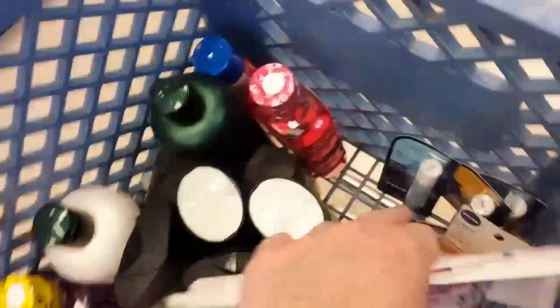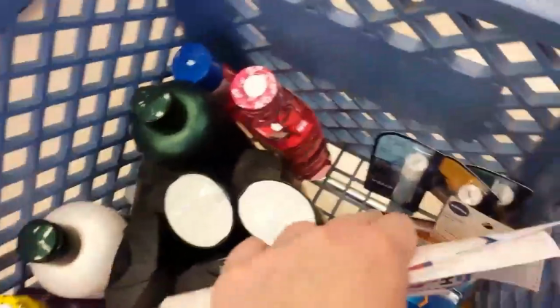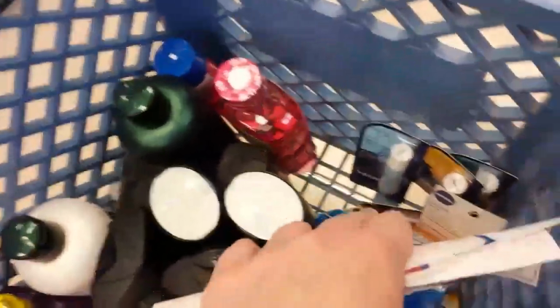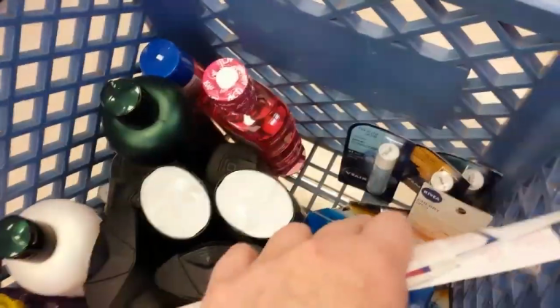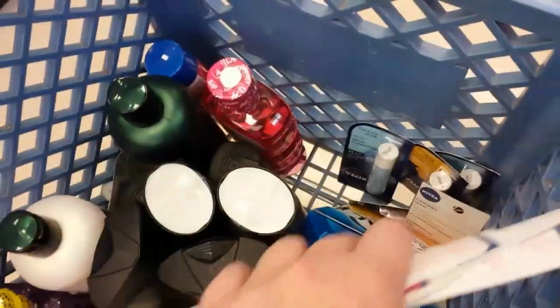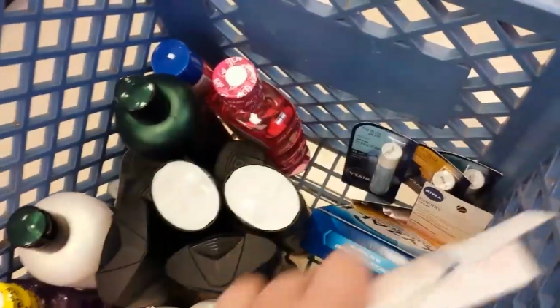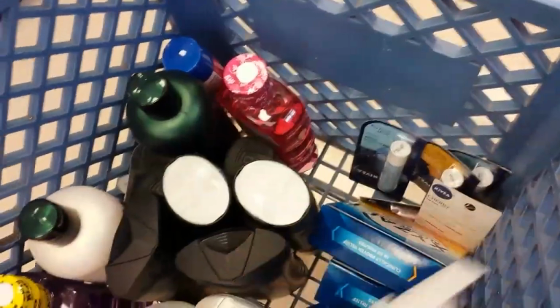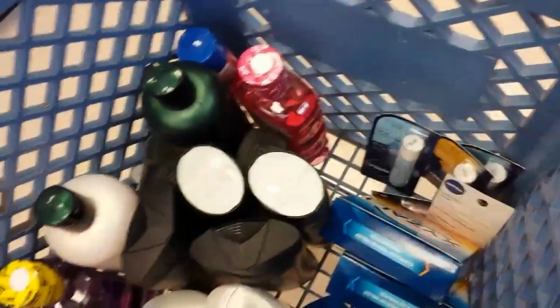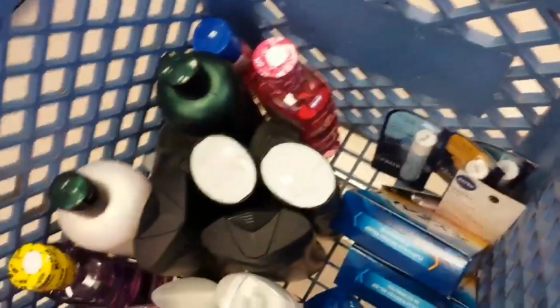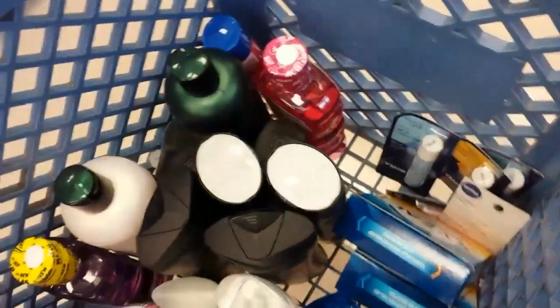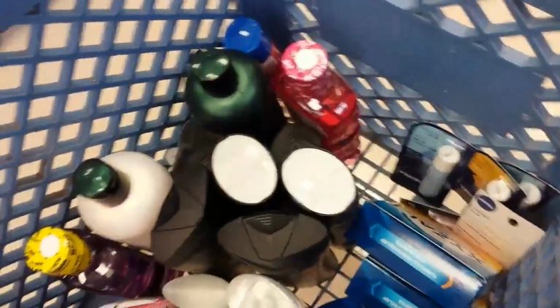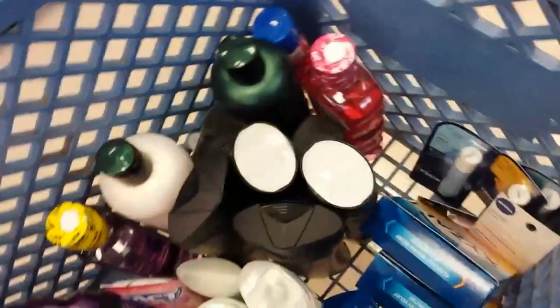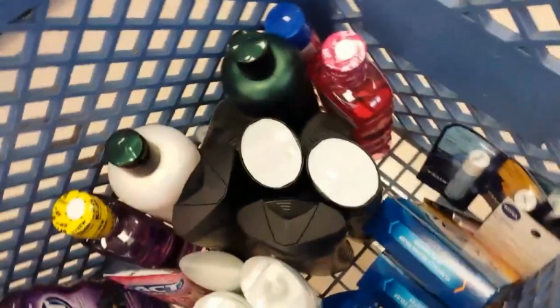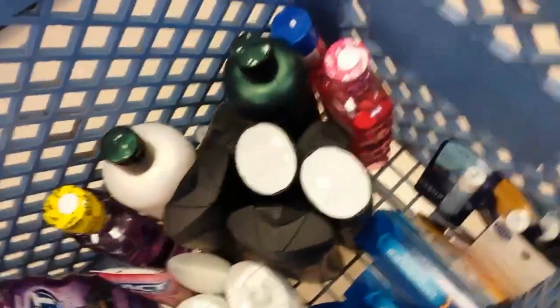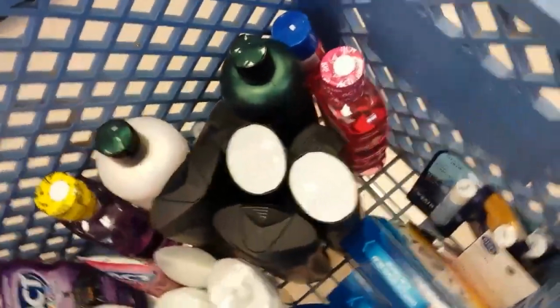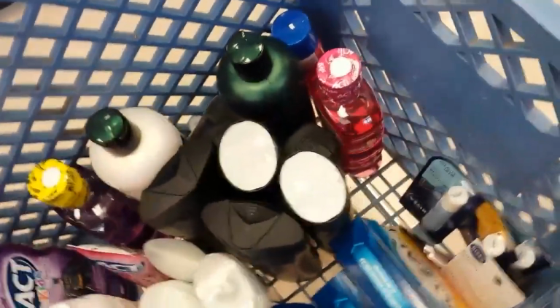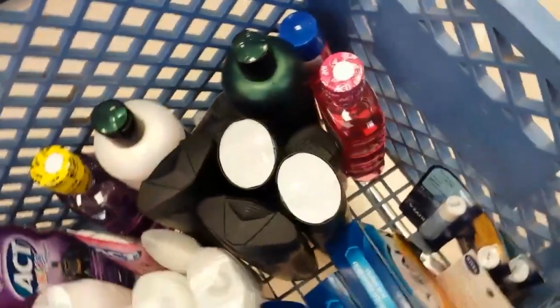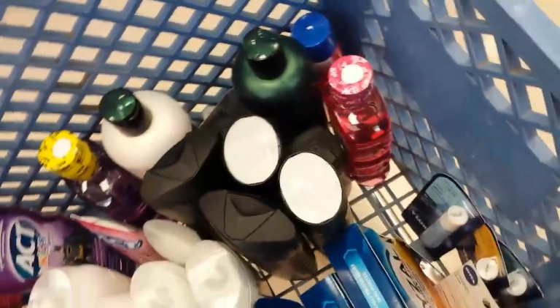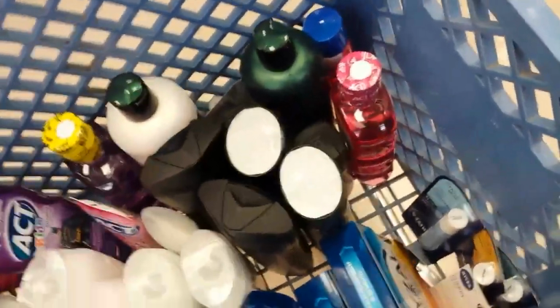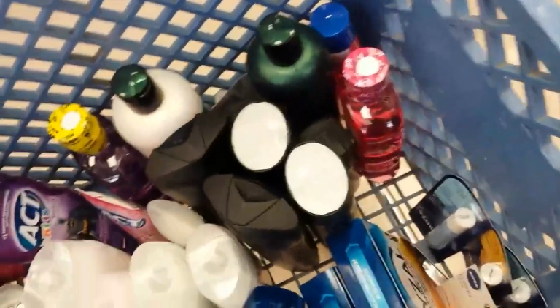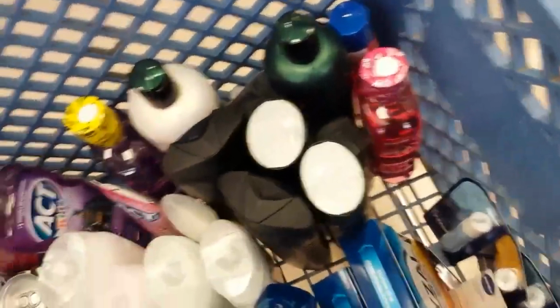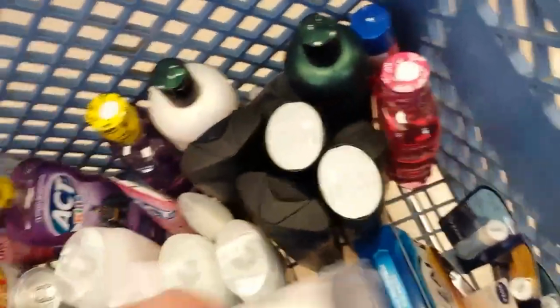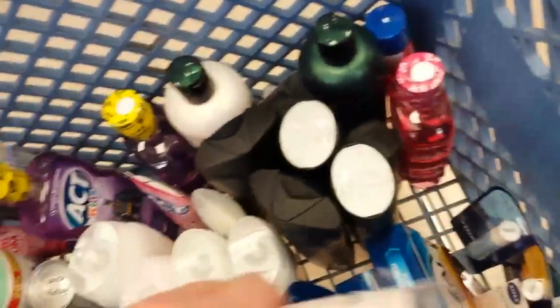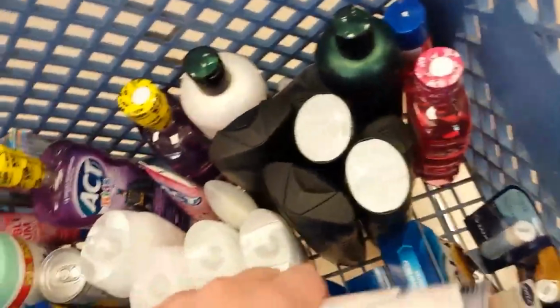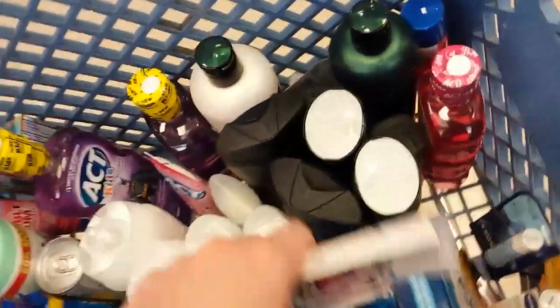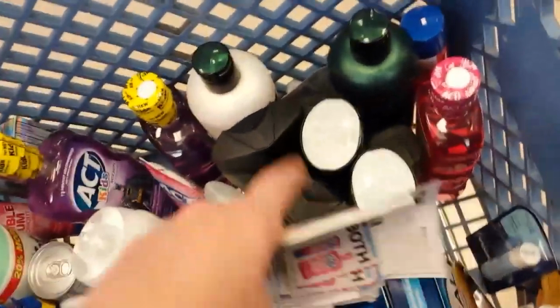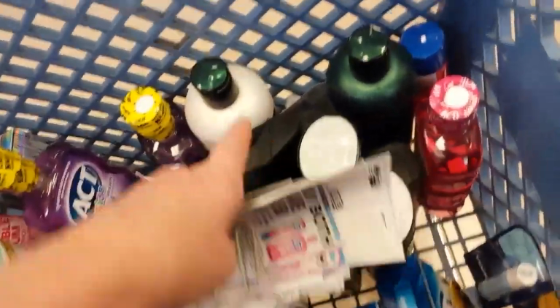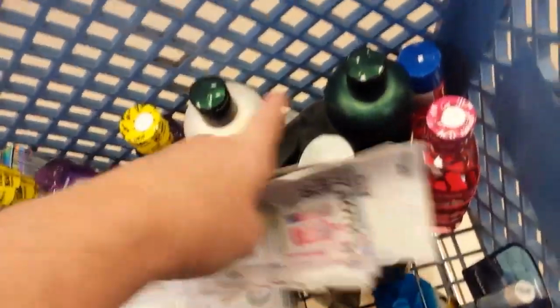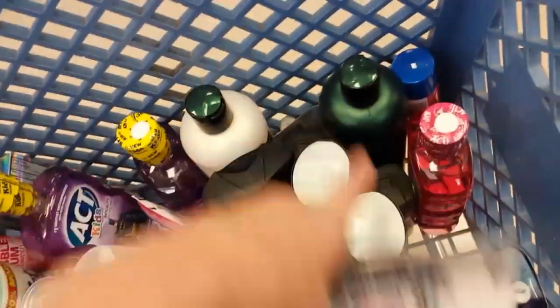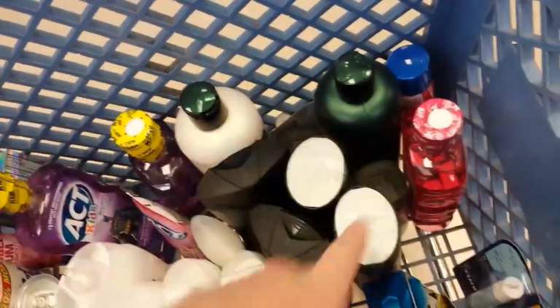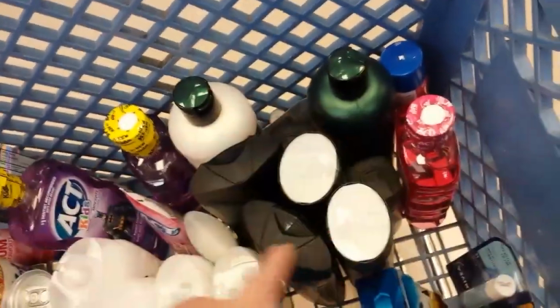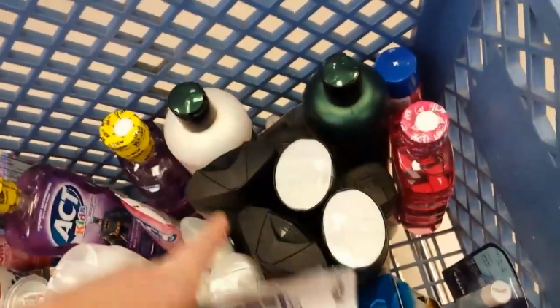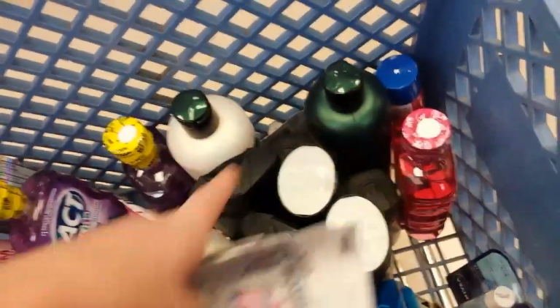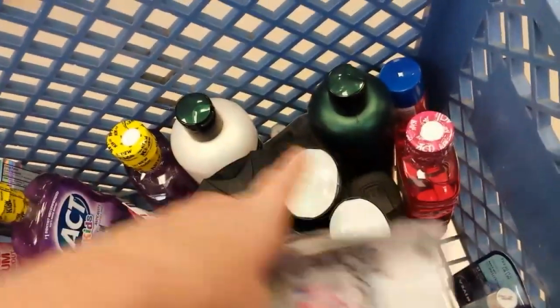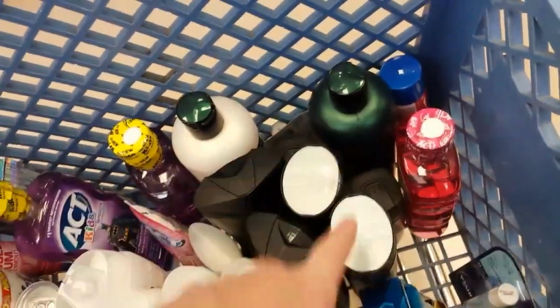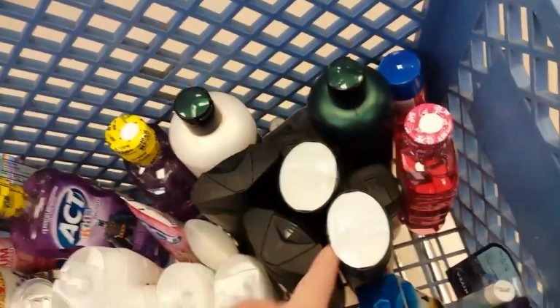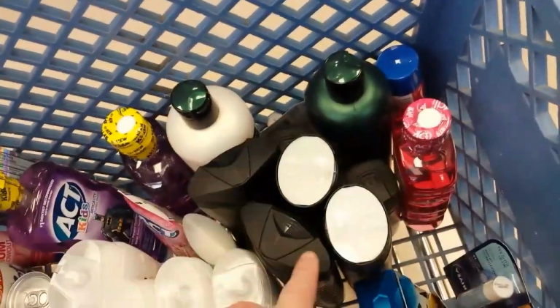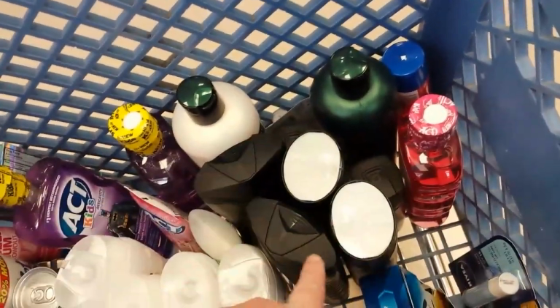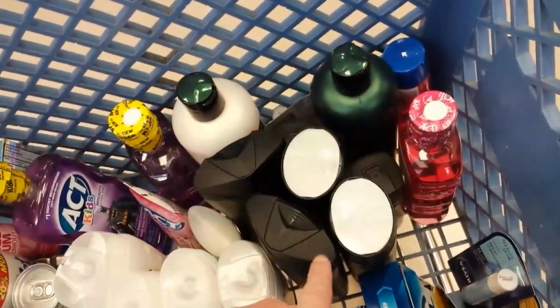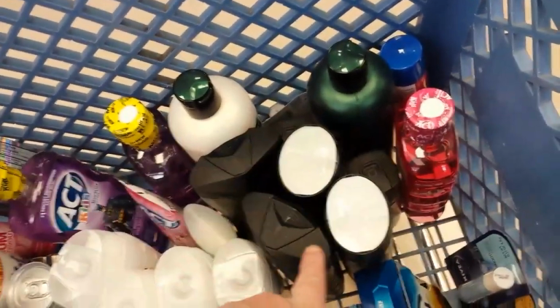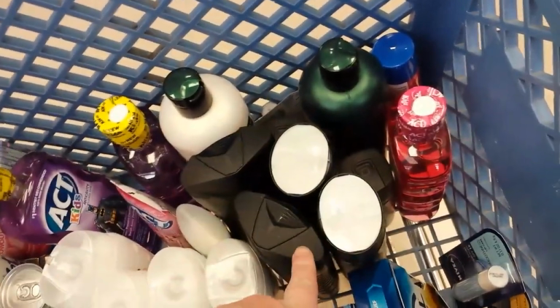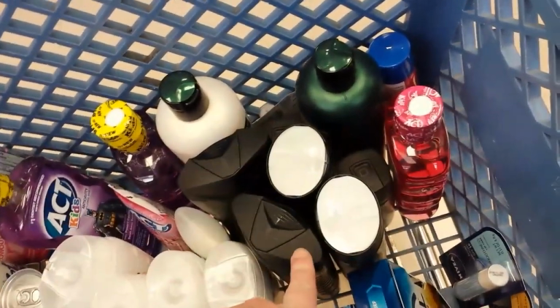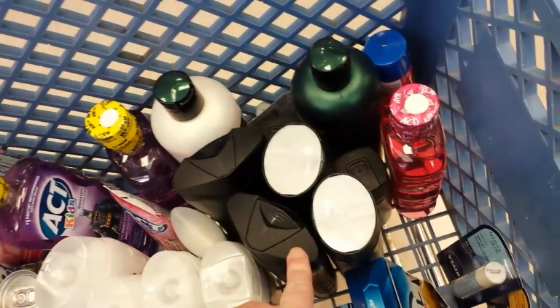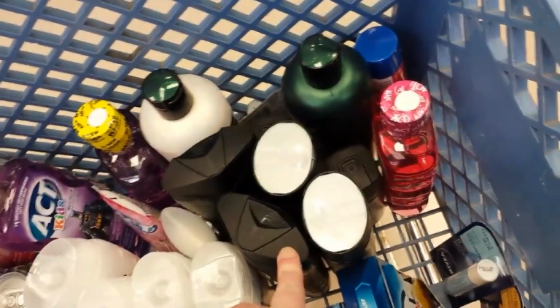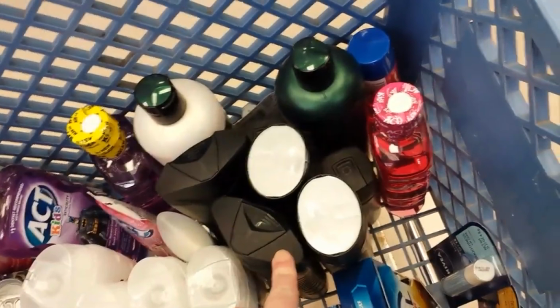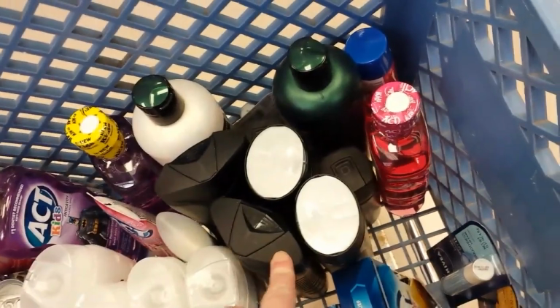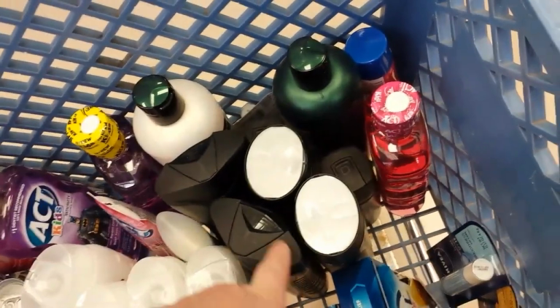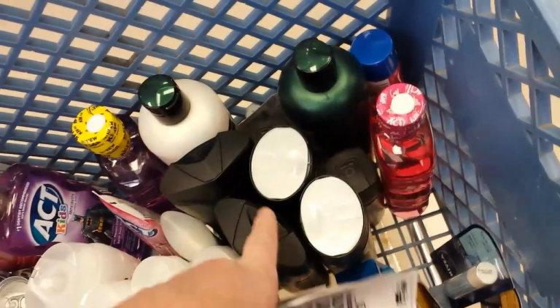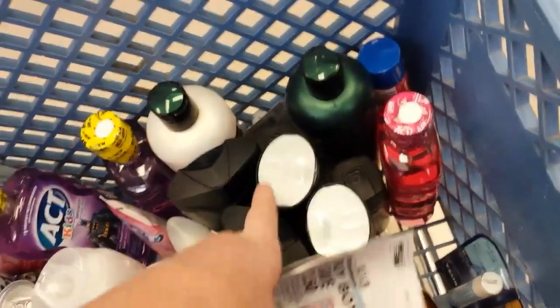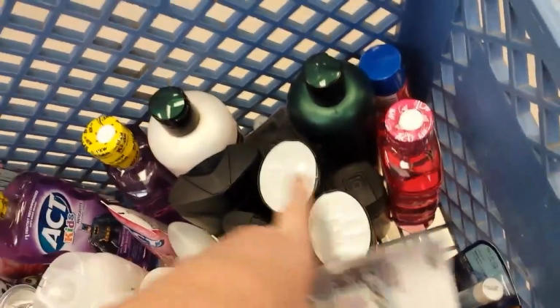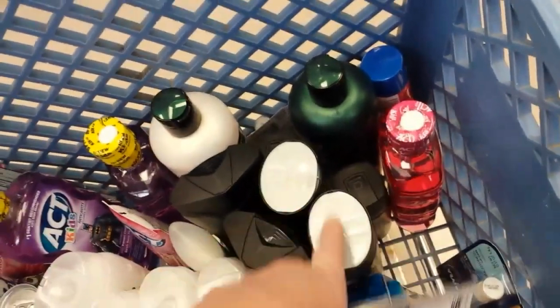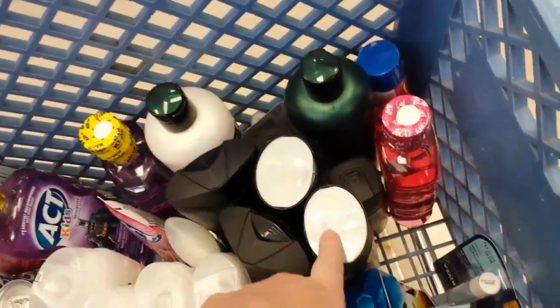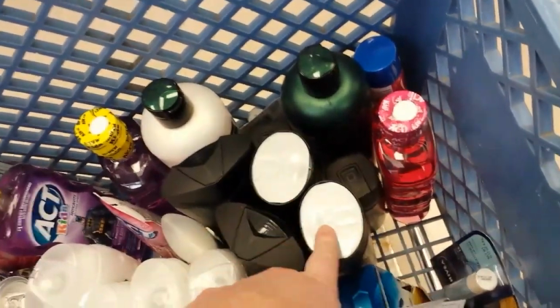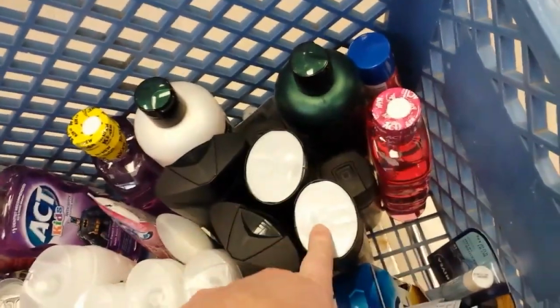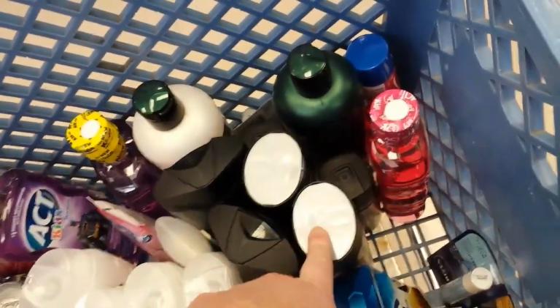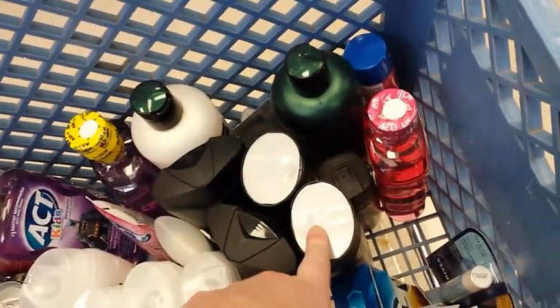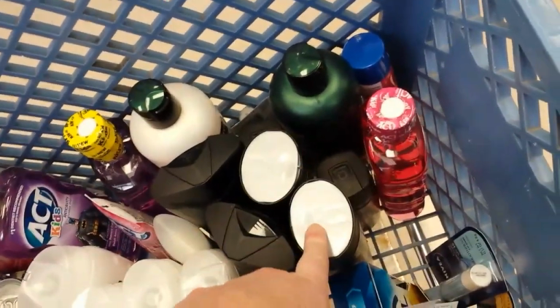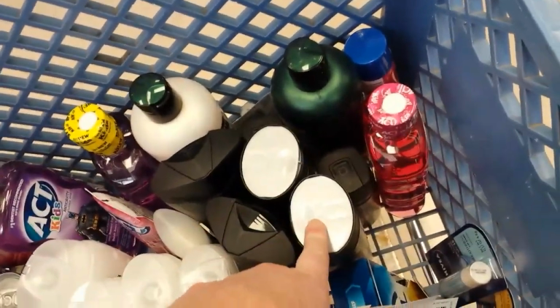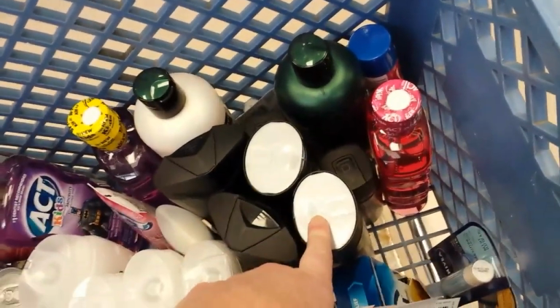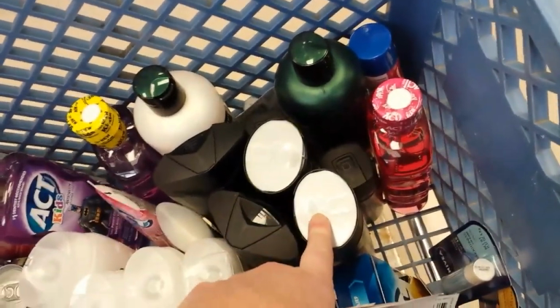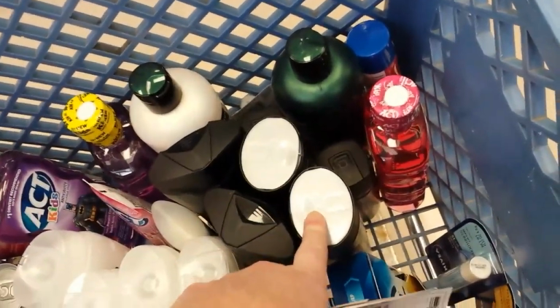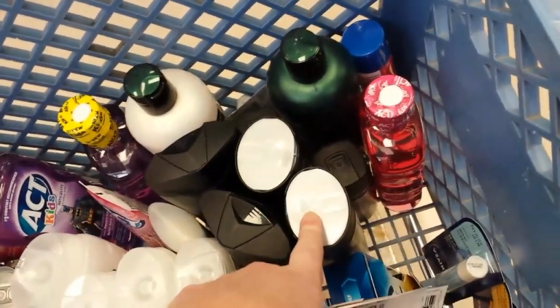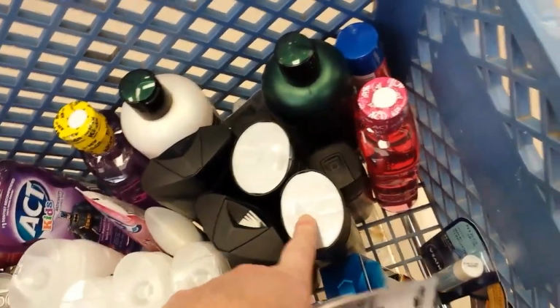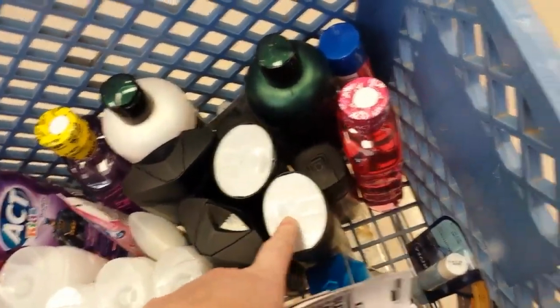The Nivea Lip Balm with the Ibotta coupon. And I'm doing the Unilever deal one more time — I was looking through my coupons and I had enough to get these things.